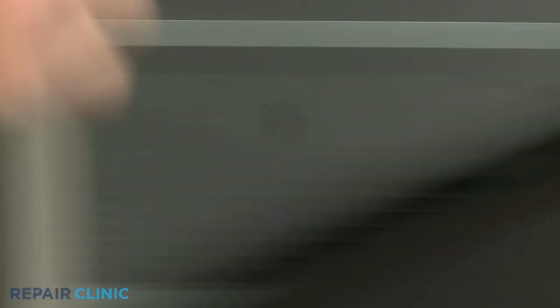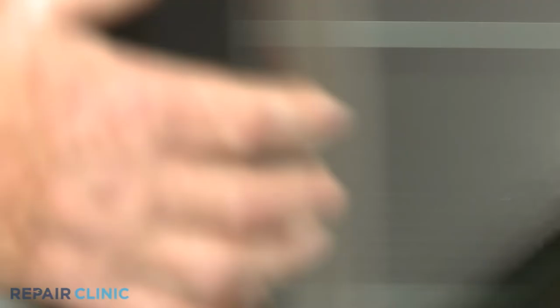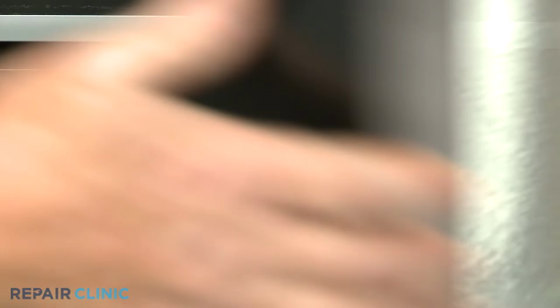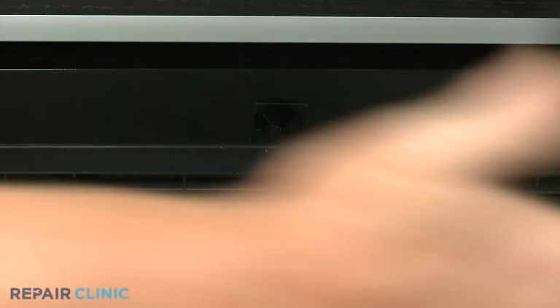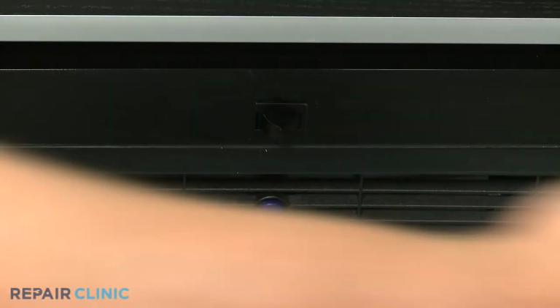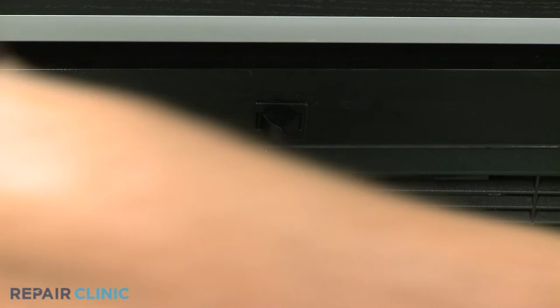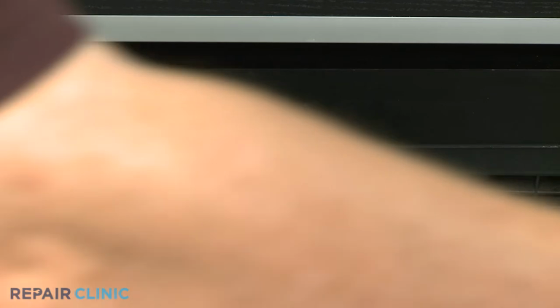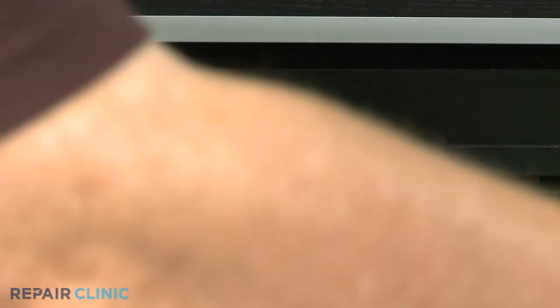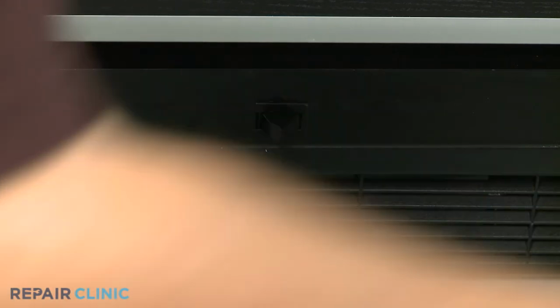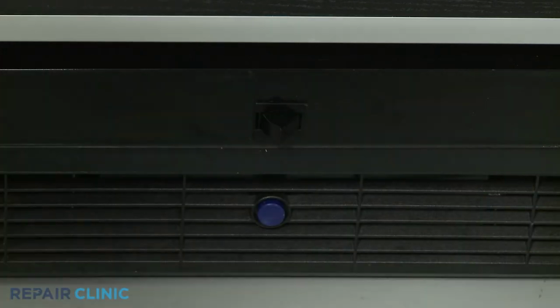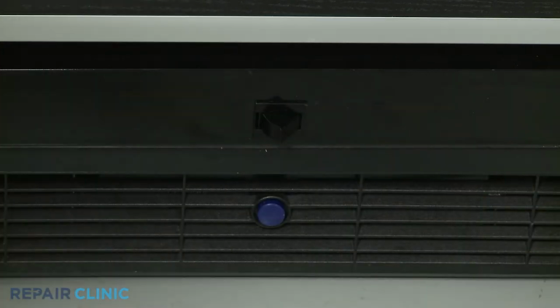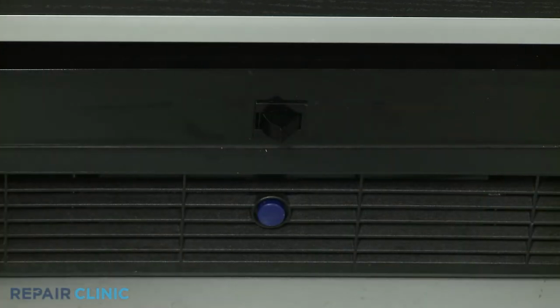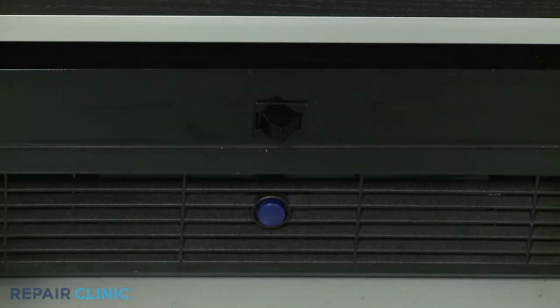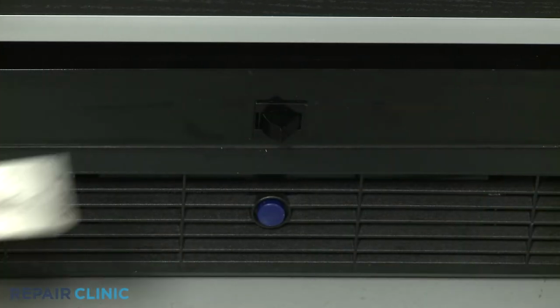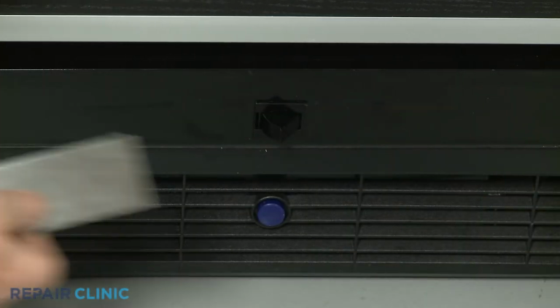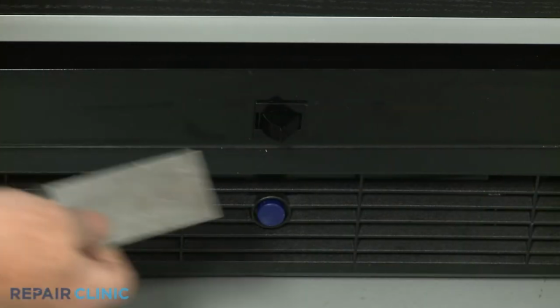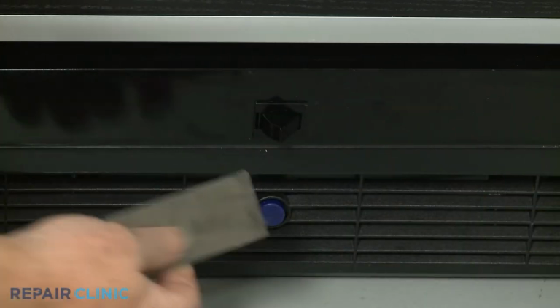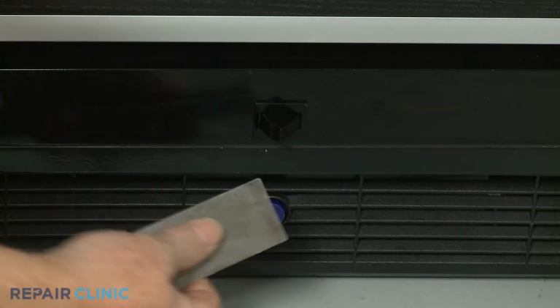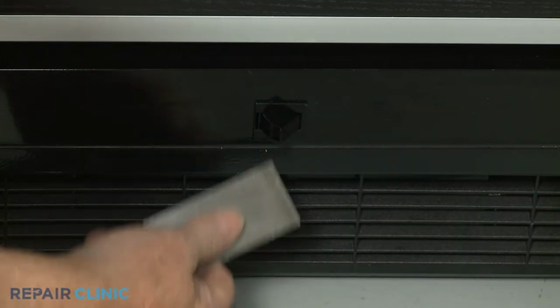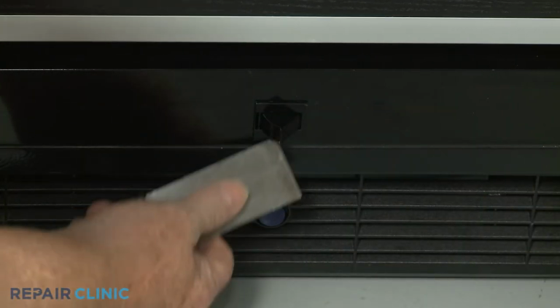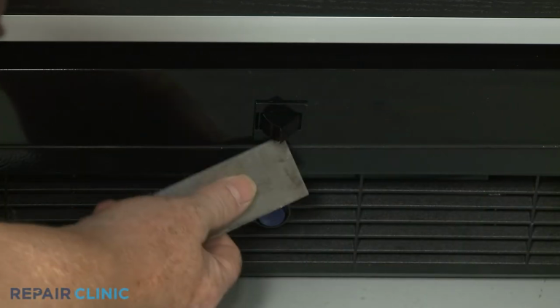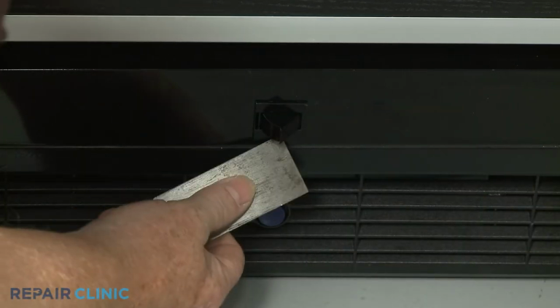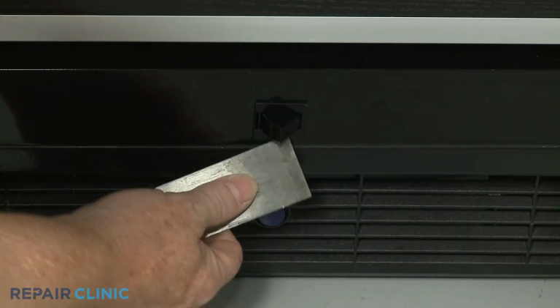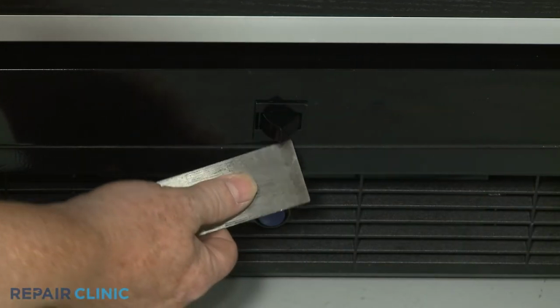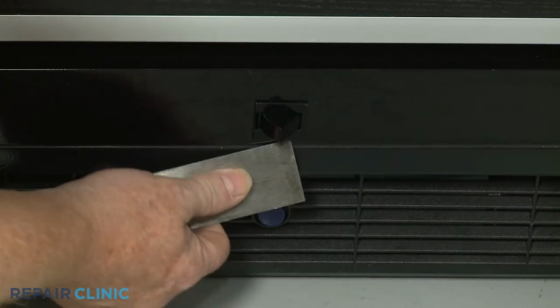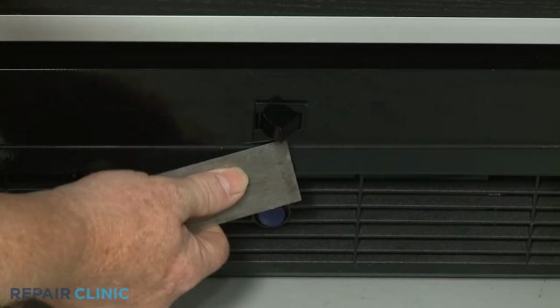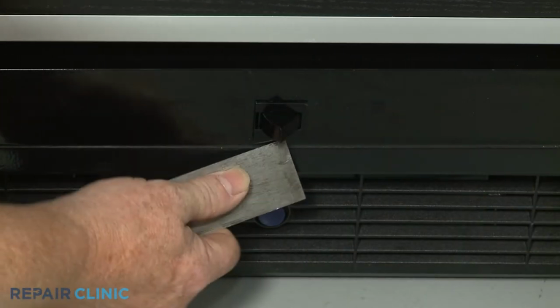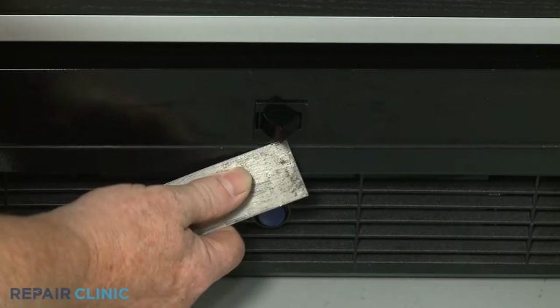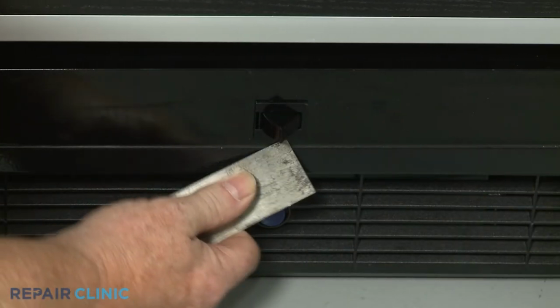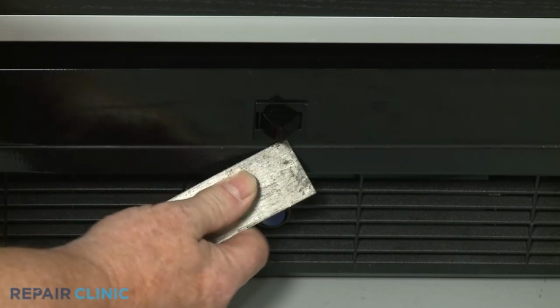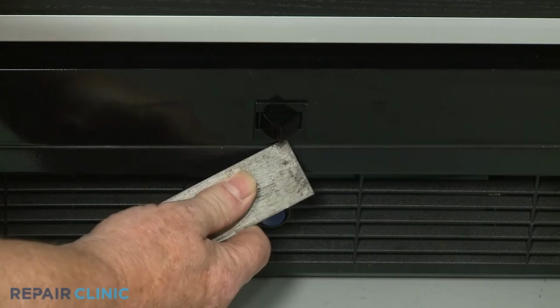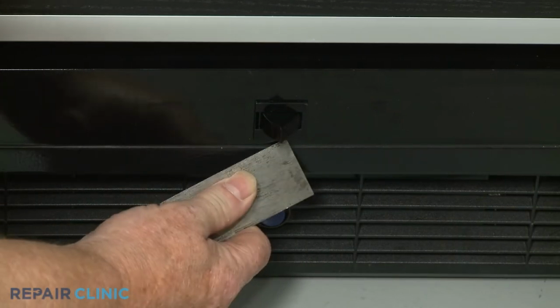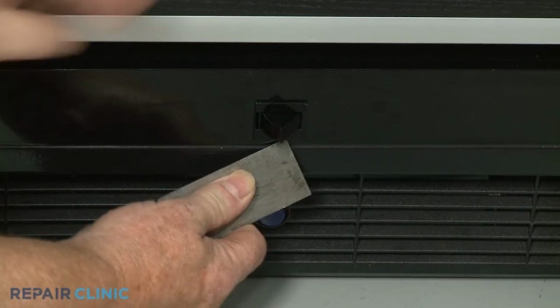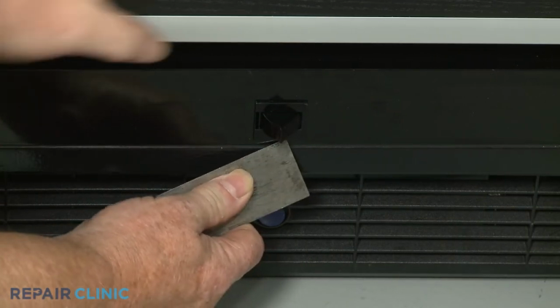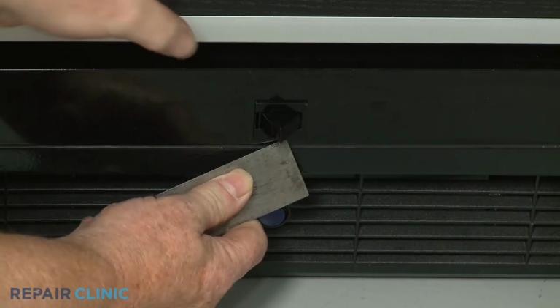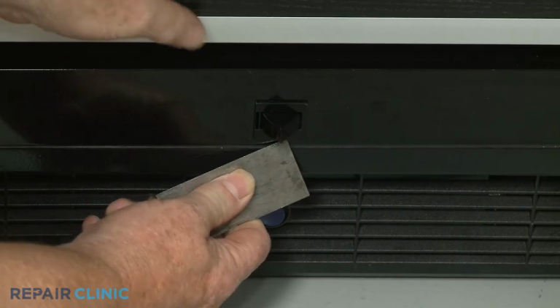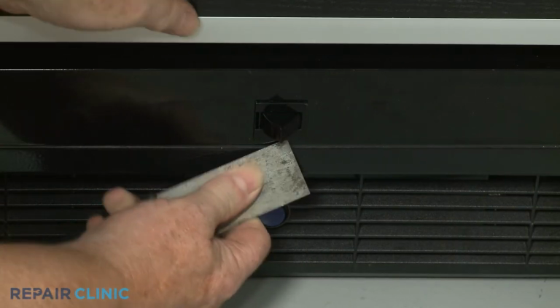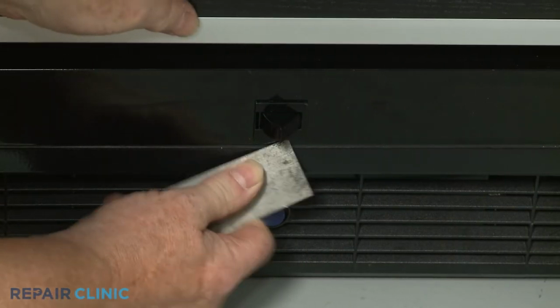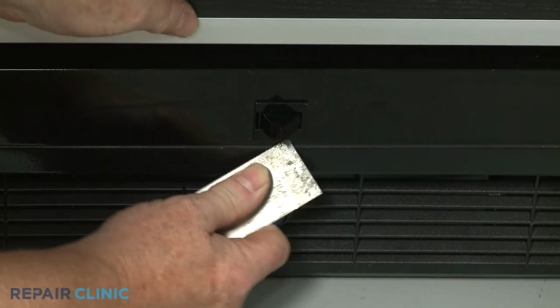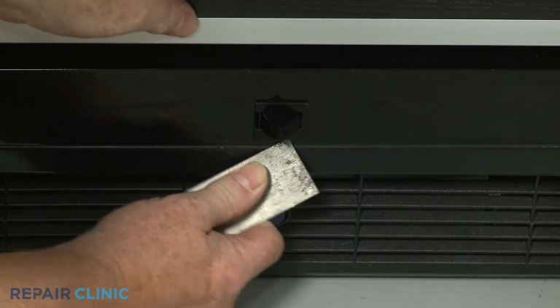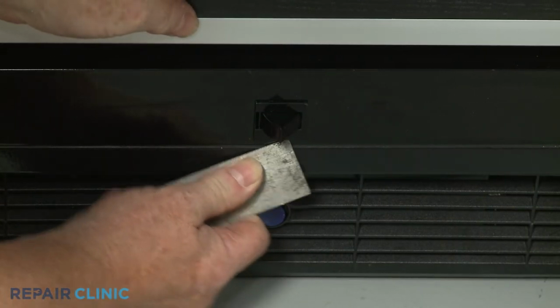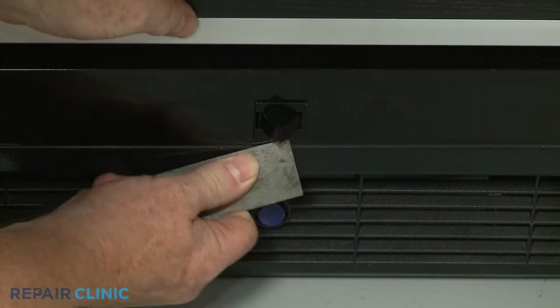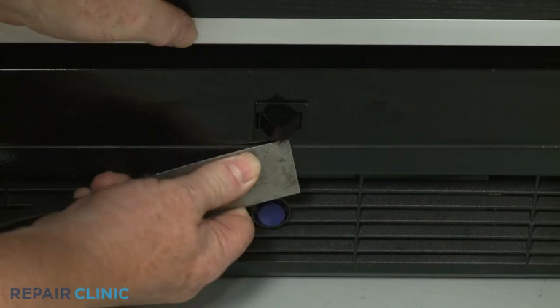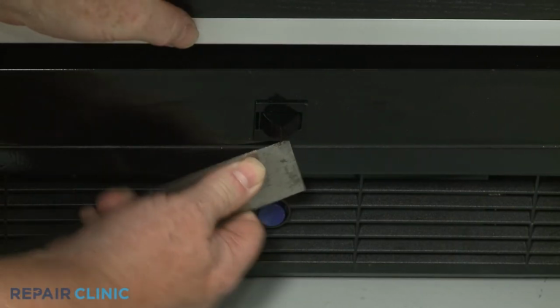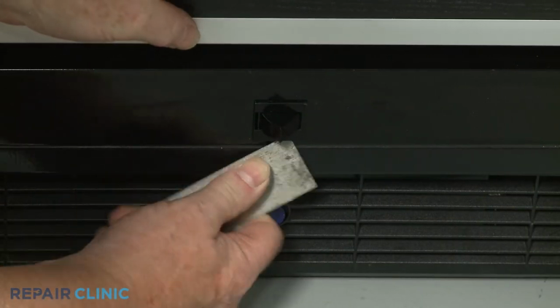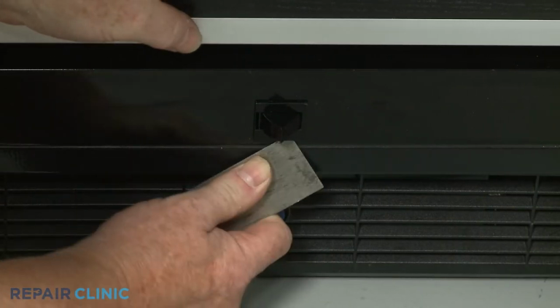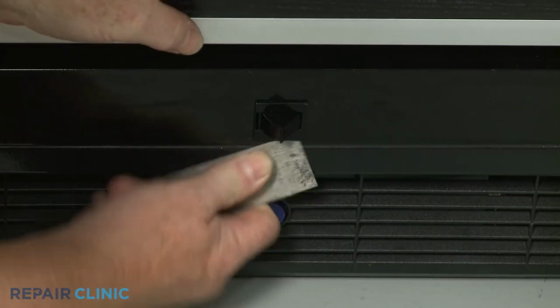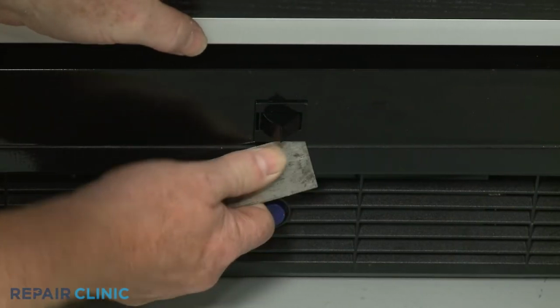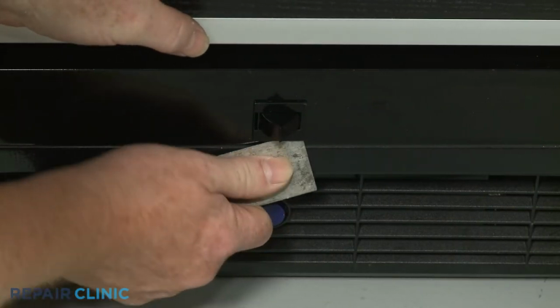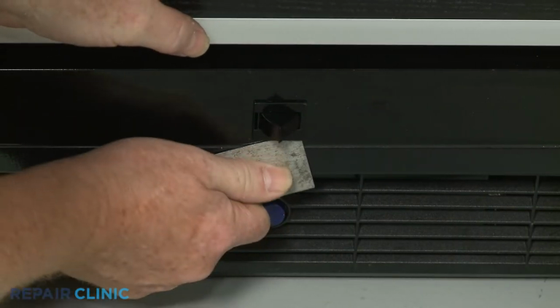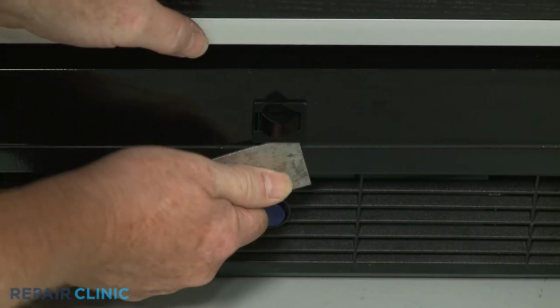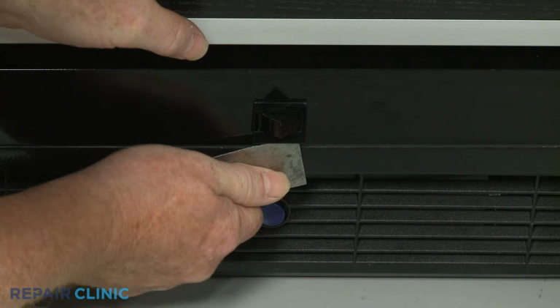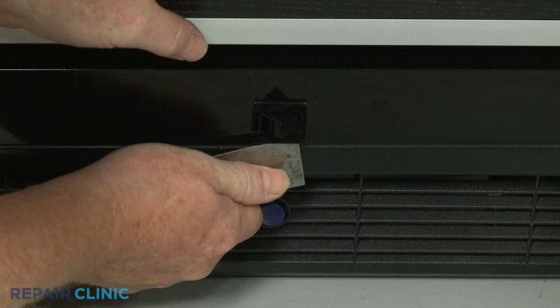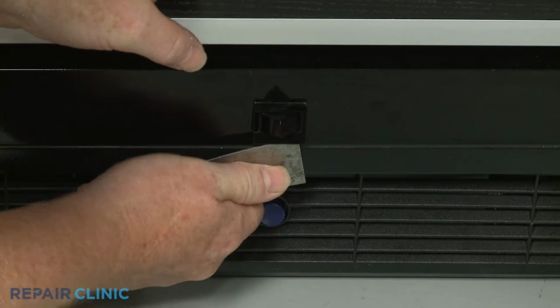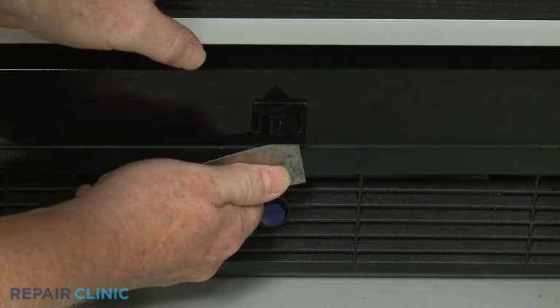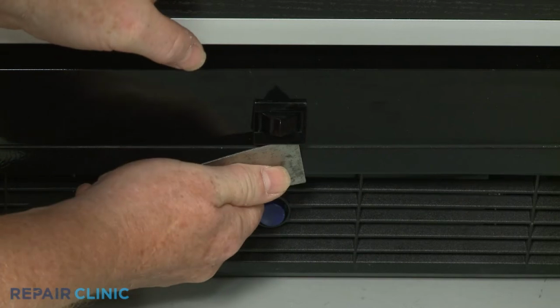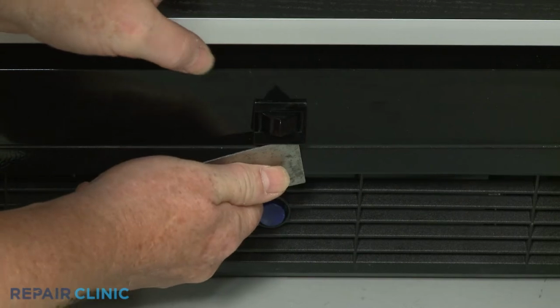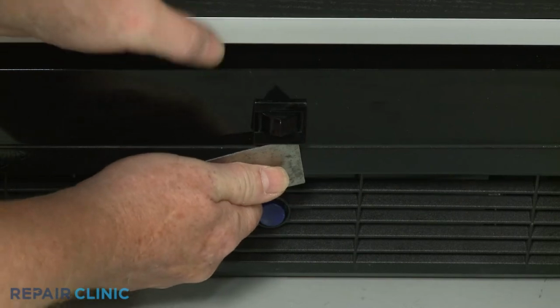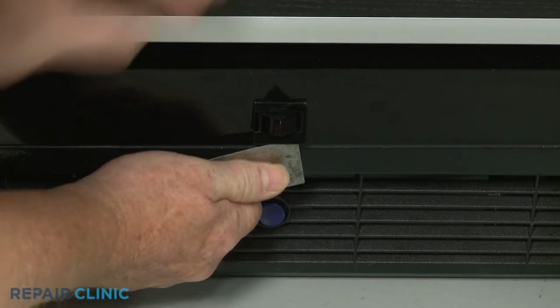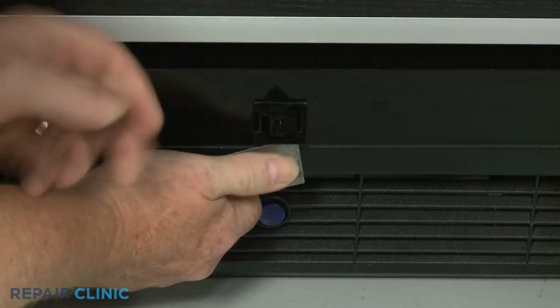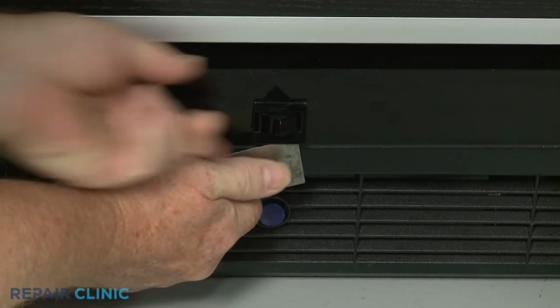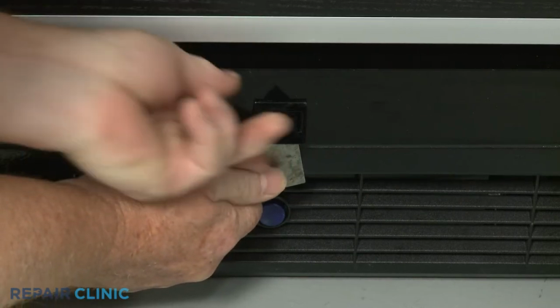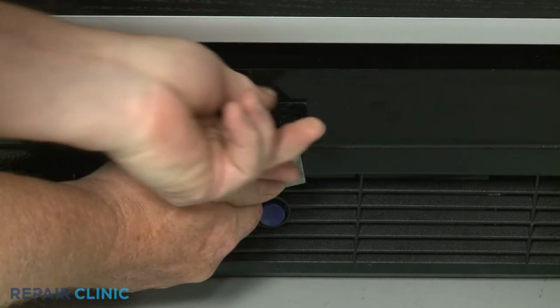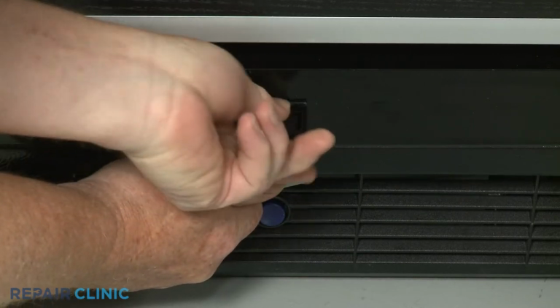Use a putty knife to depress the tab on the bottom to release the old door light switch from the frame, then disconnect the wires.